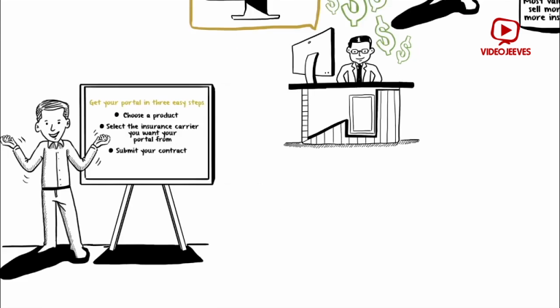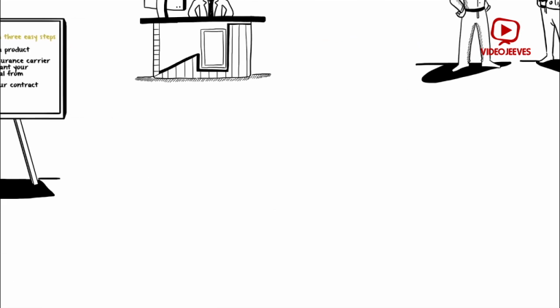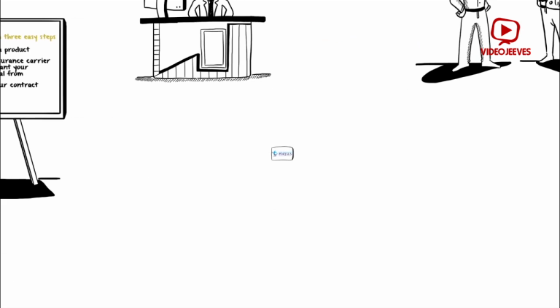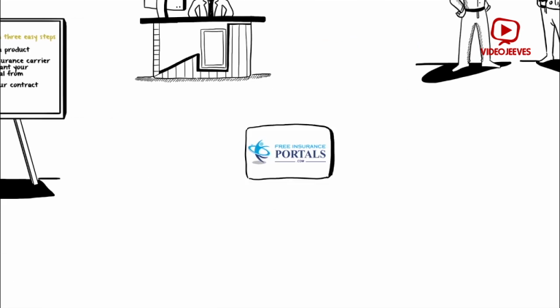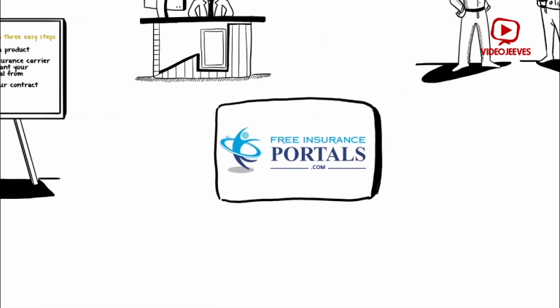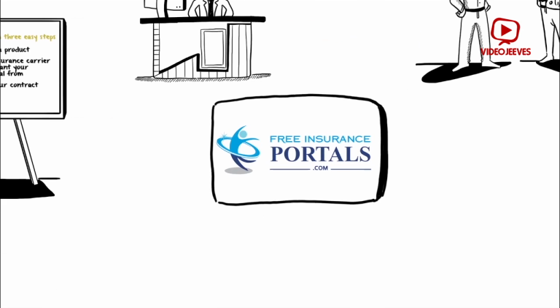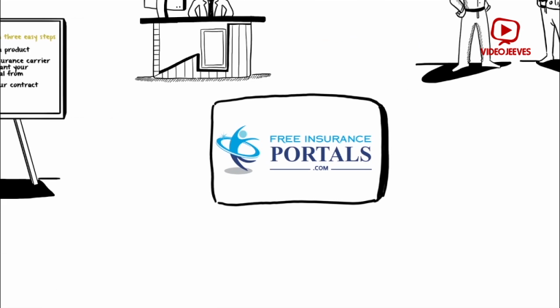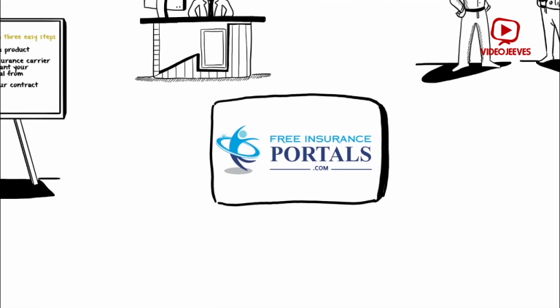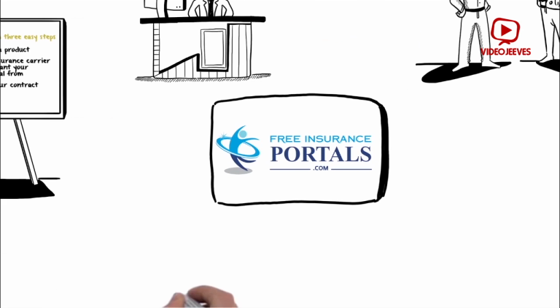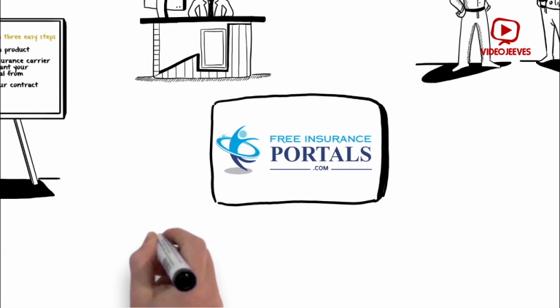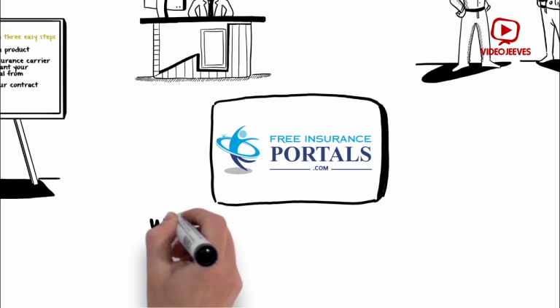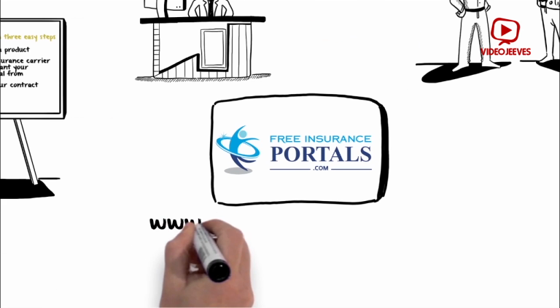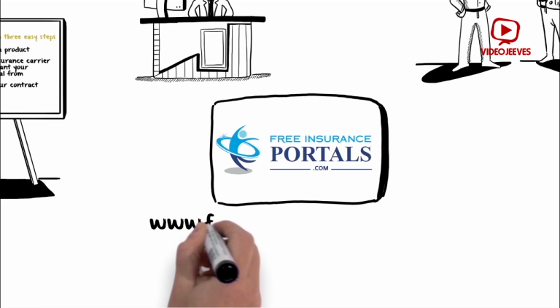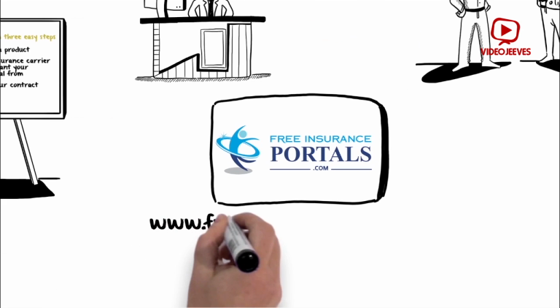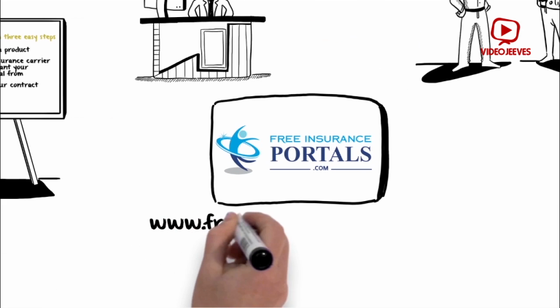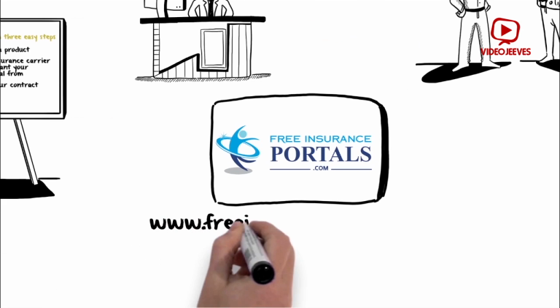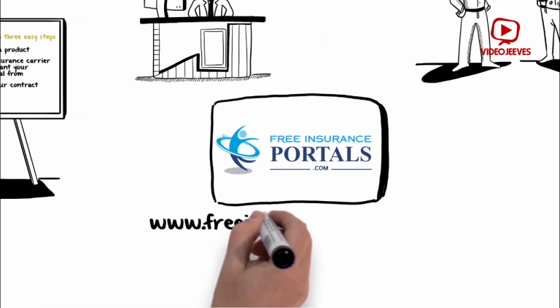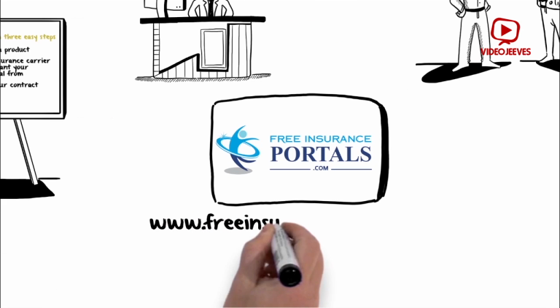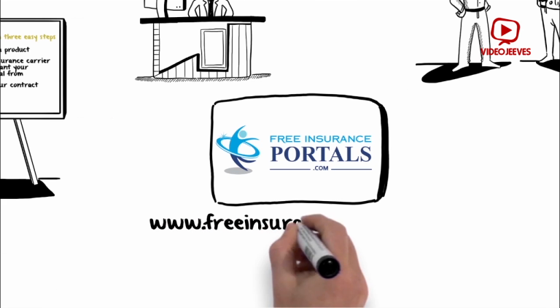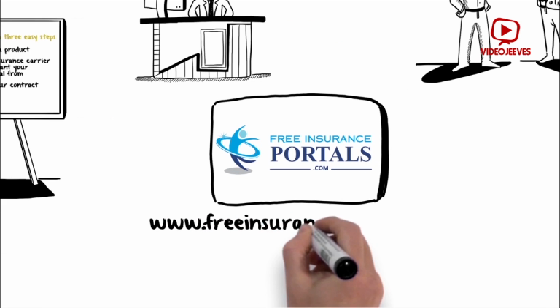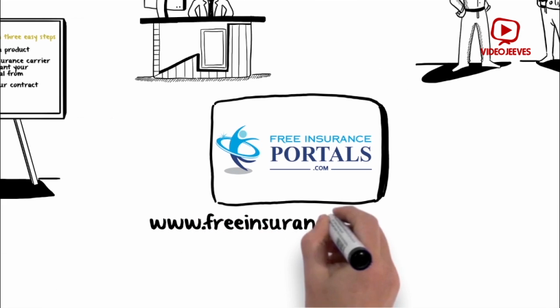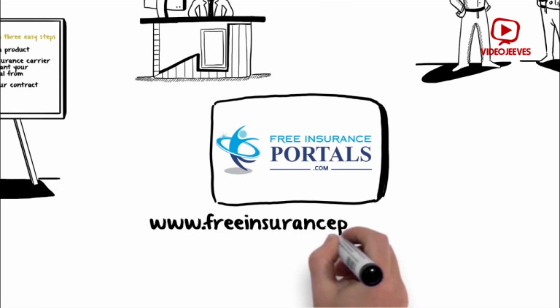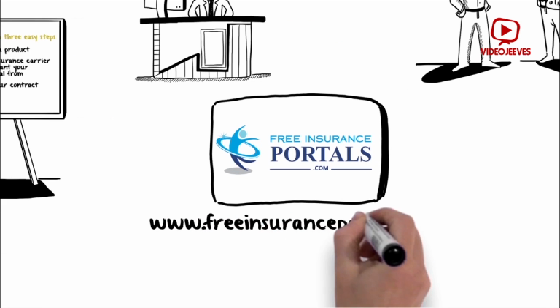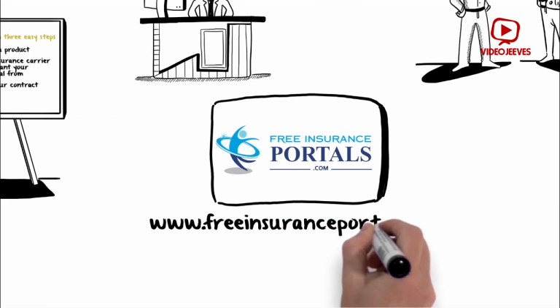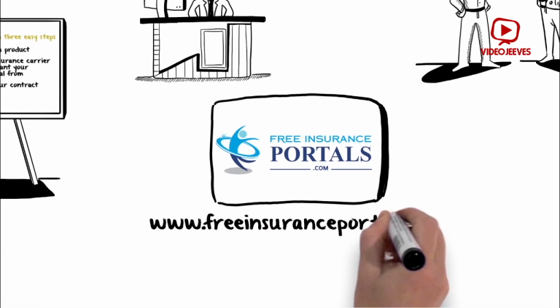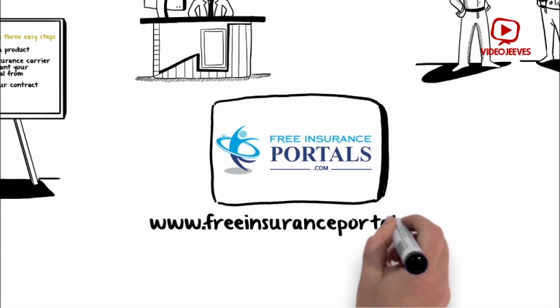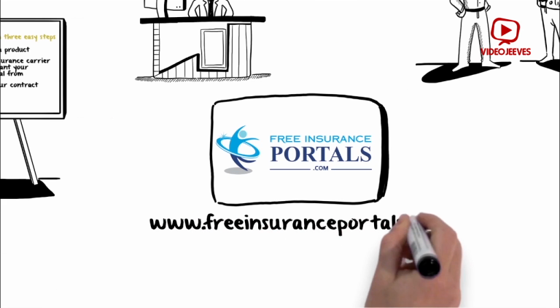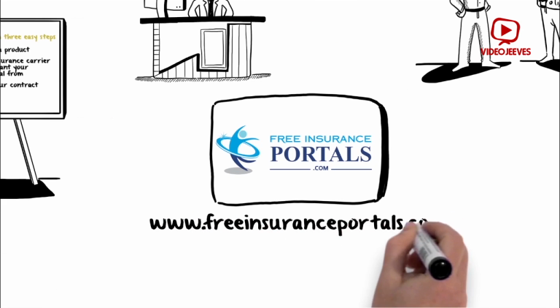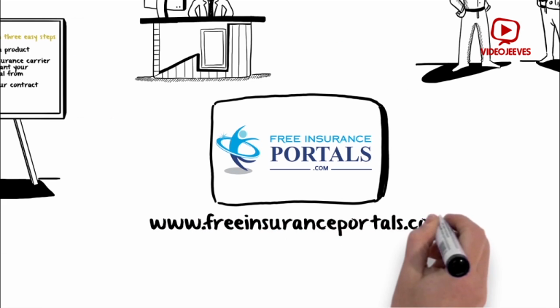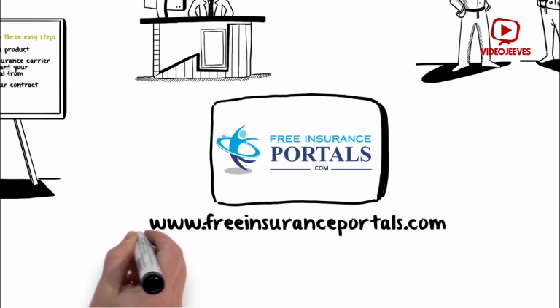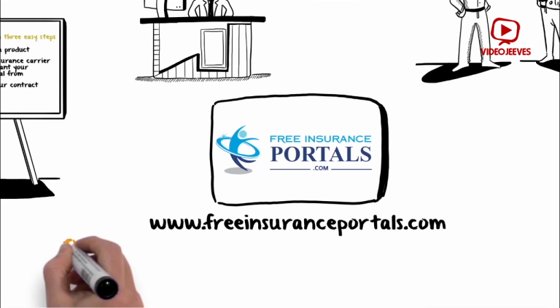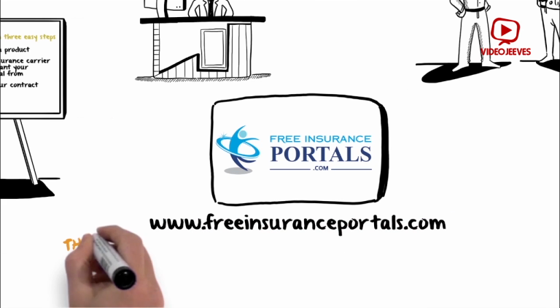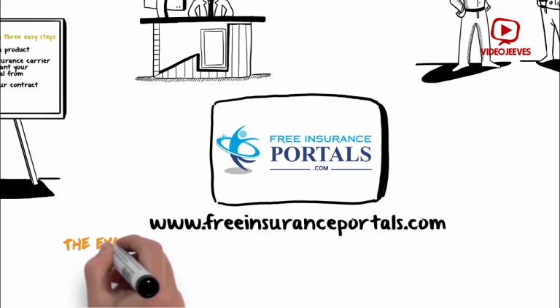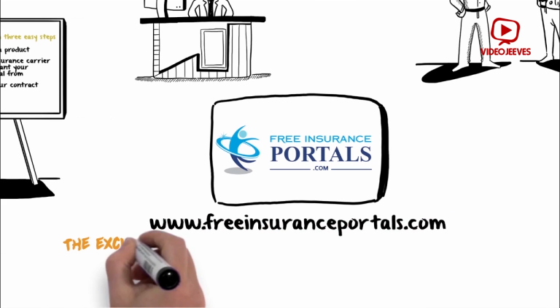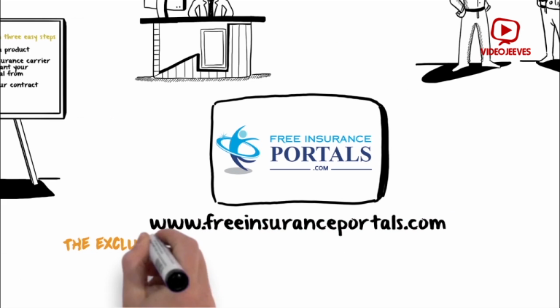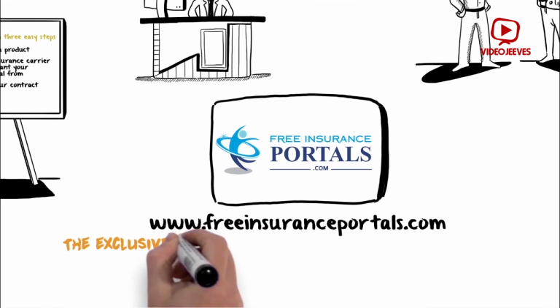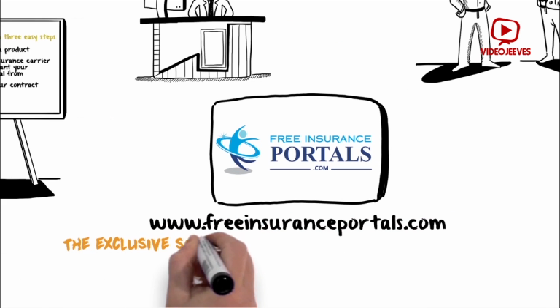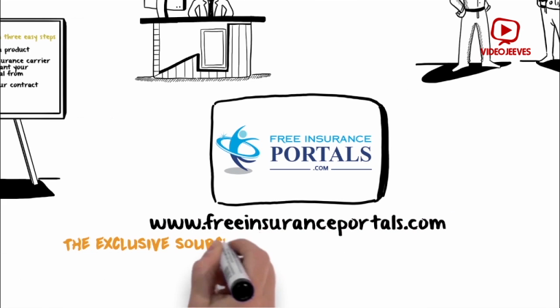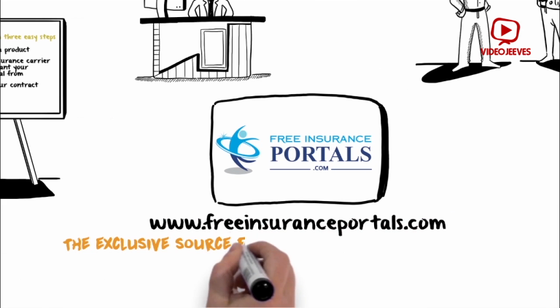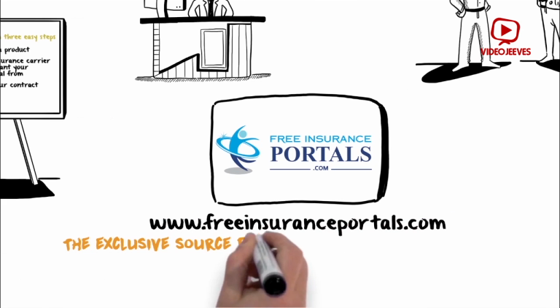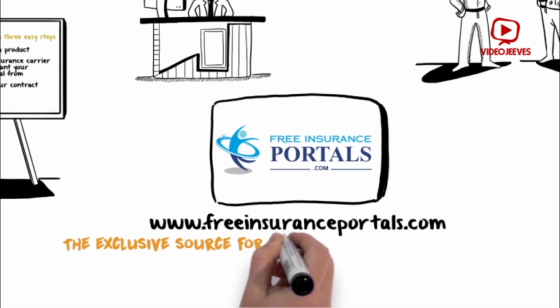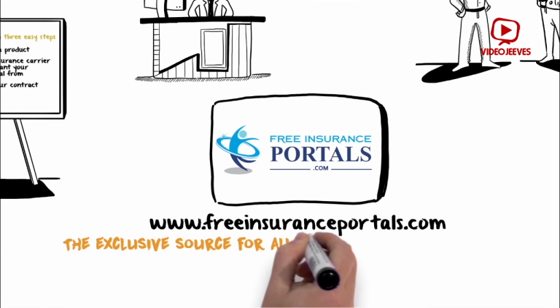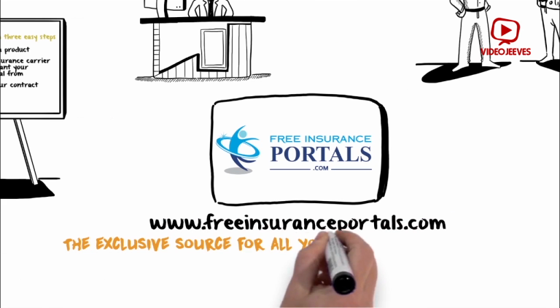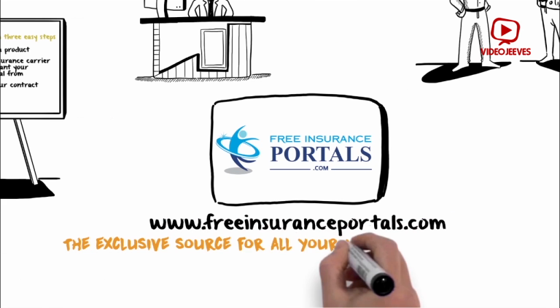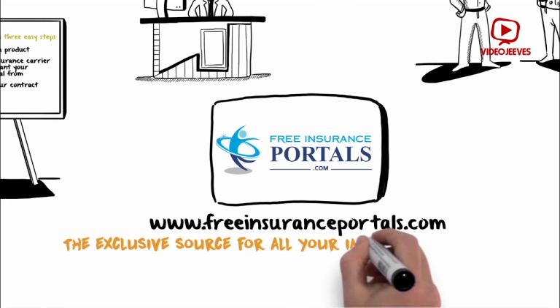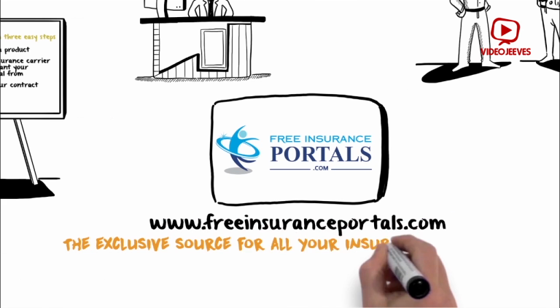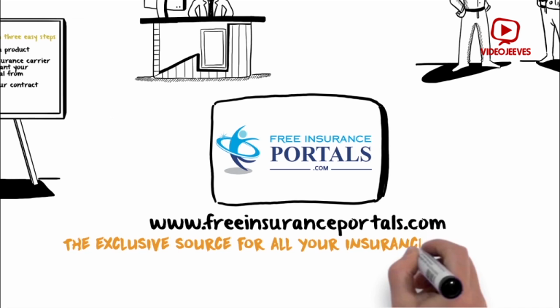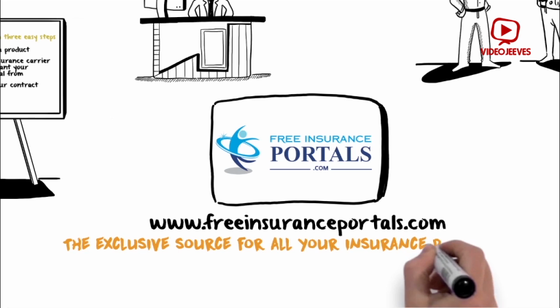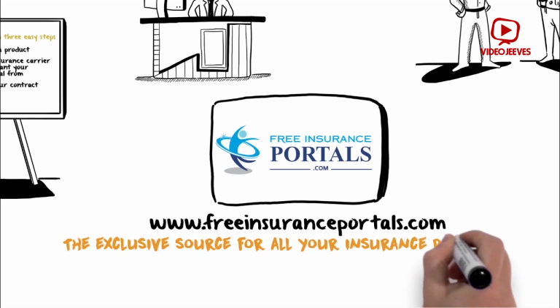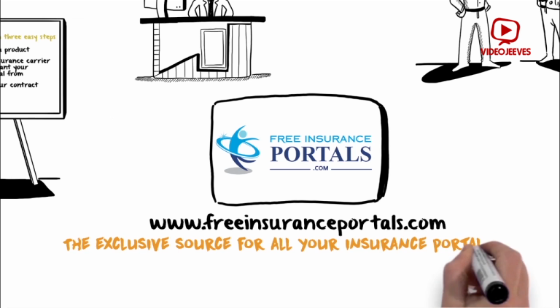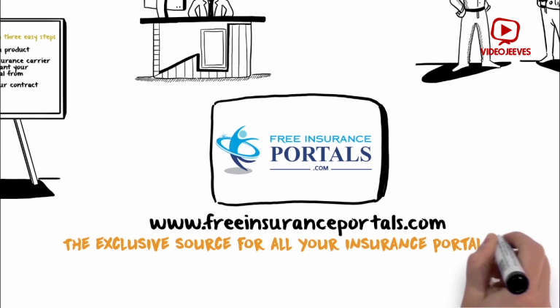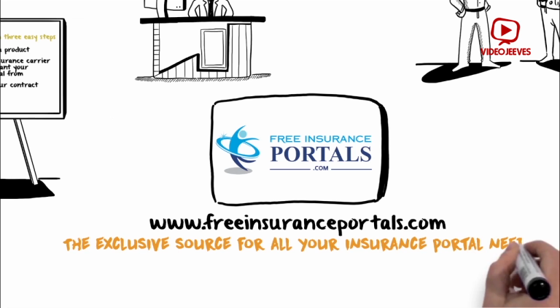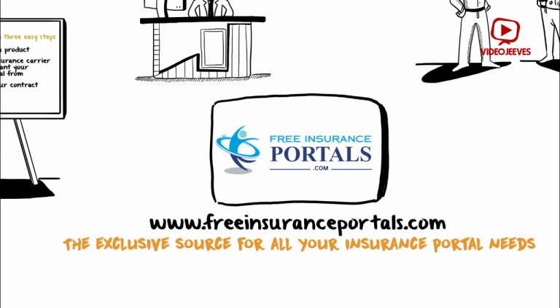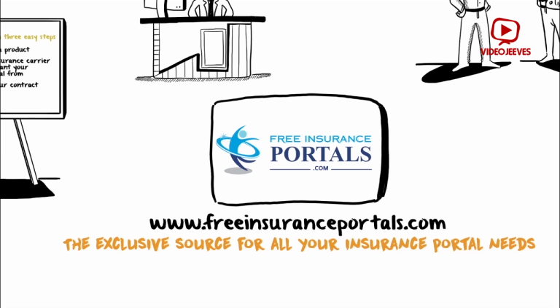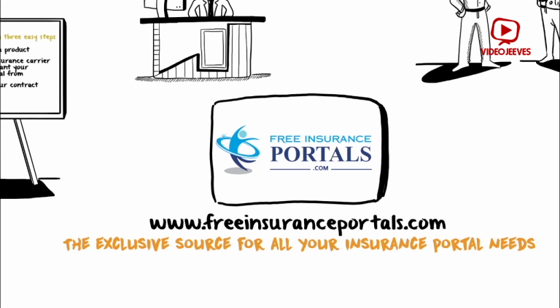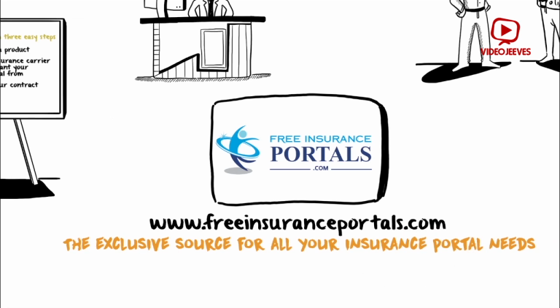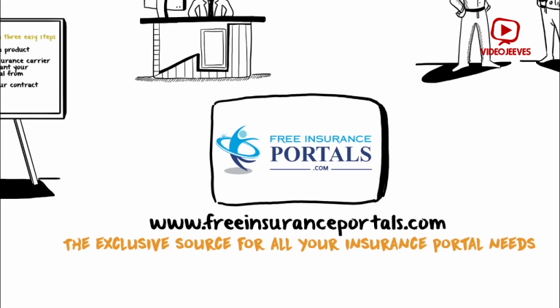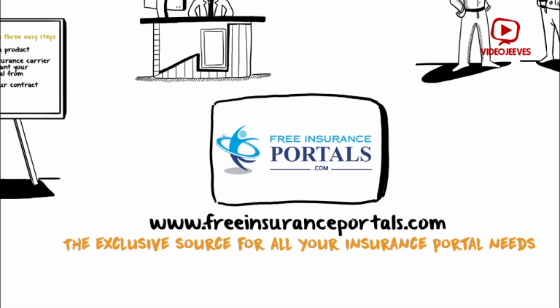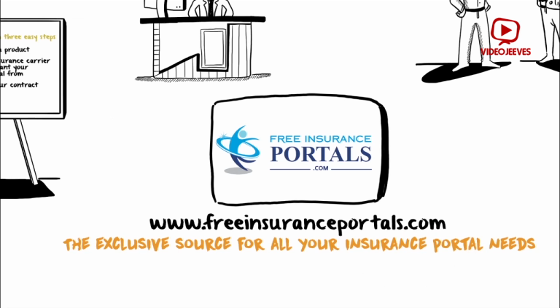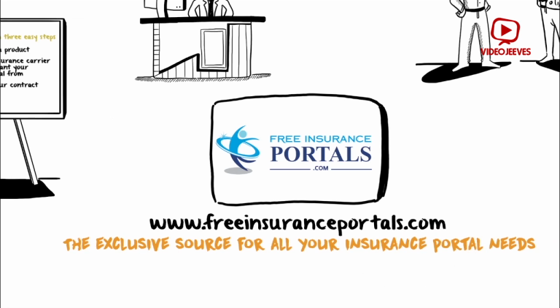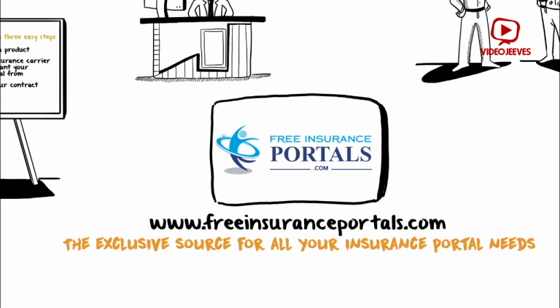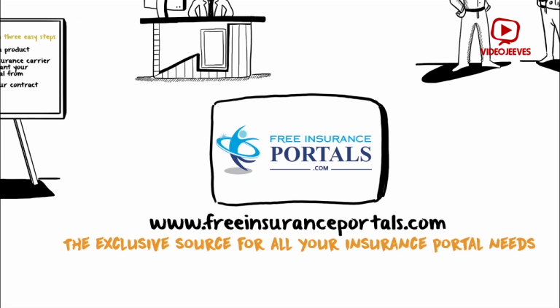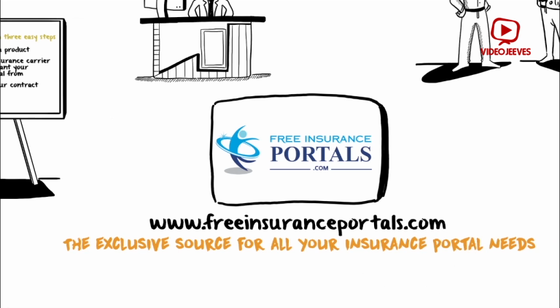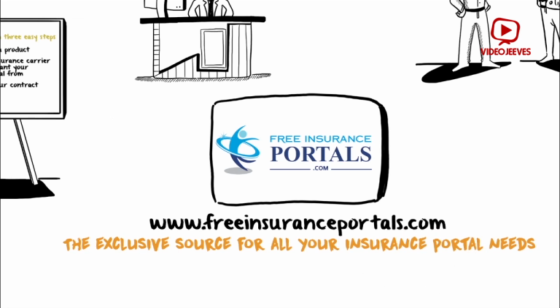Visit www.freeinsuranceportals.com, the exclusive source for all your insurance portal needs.